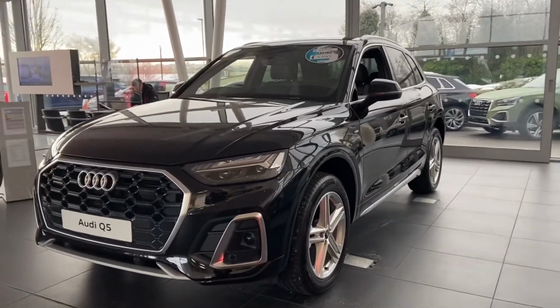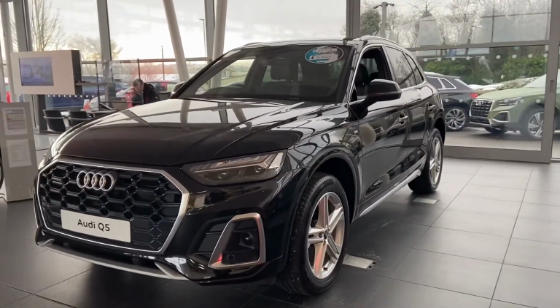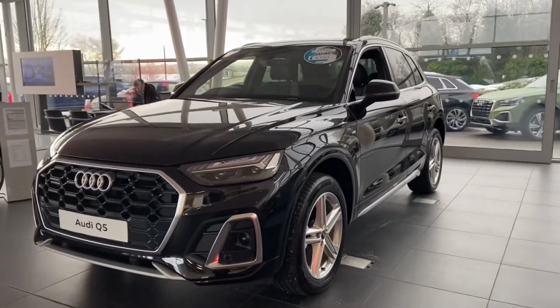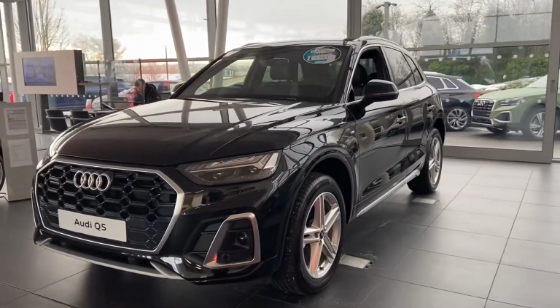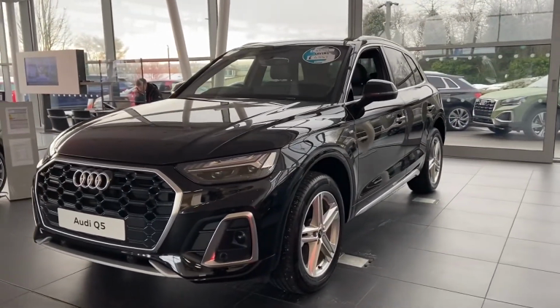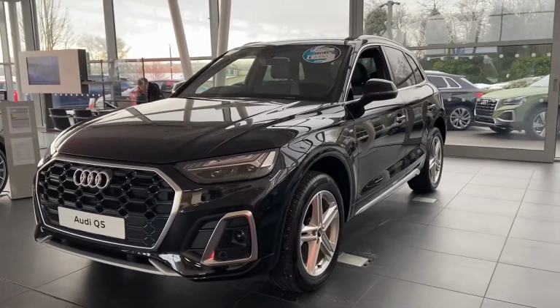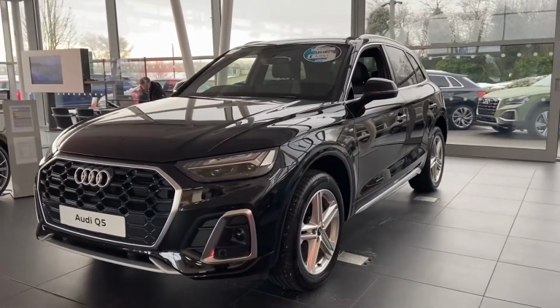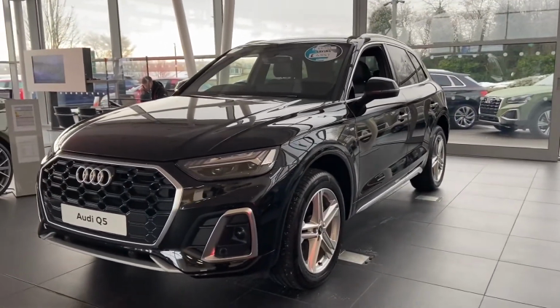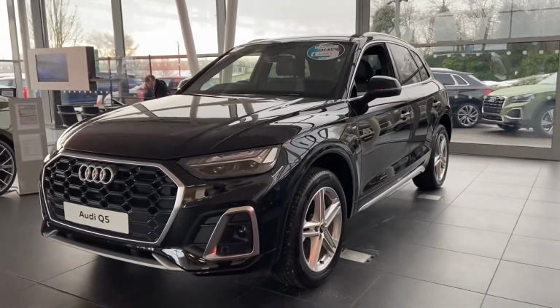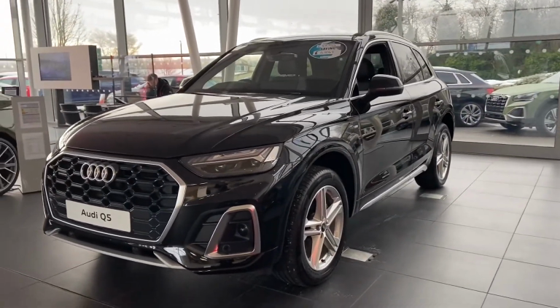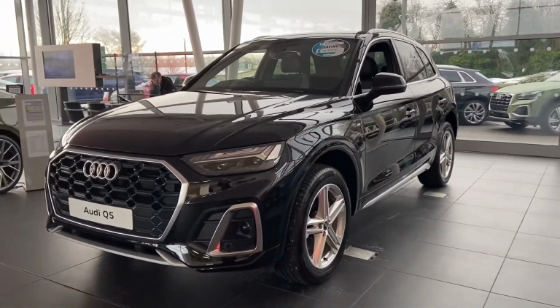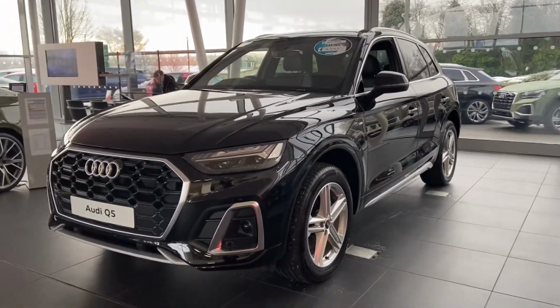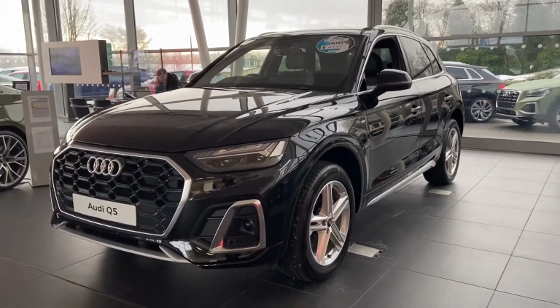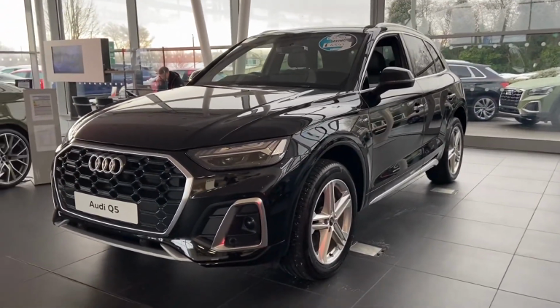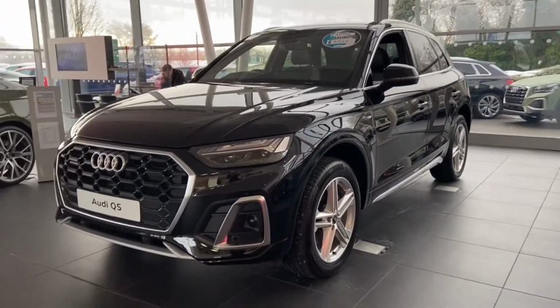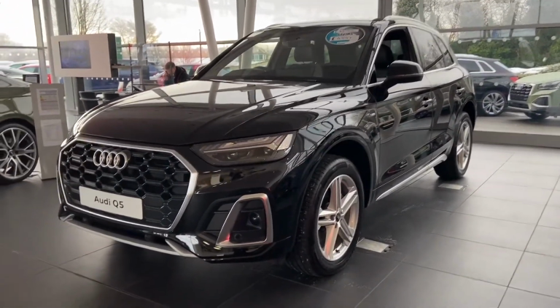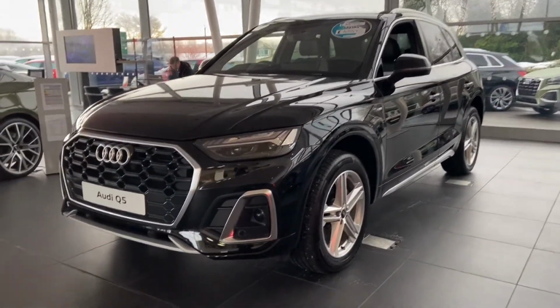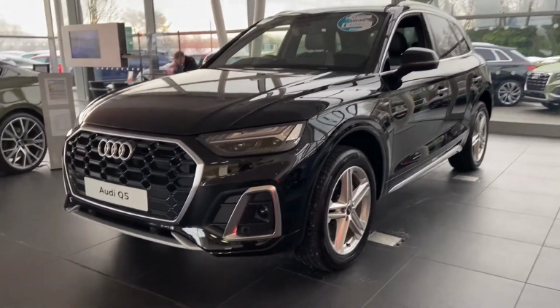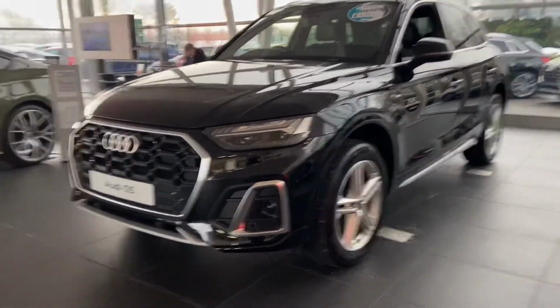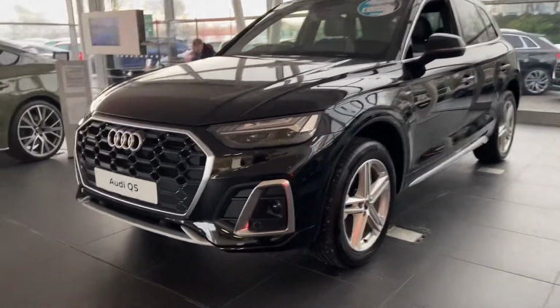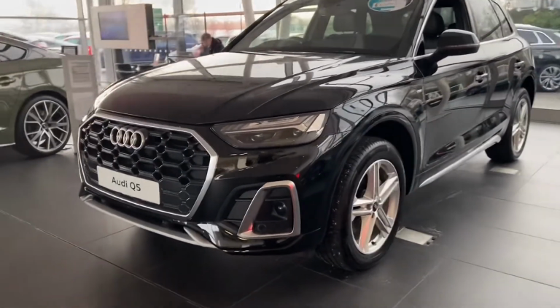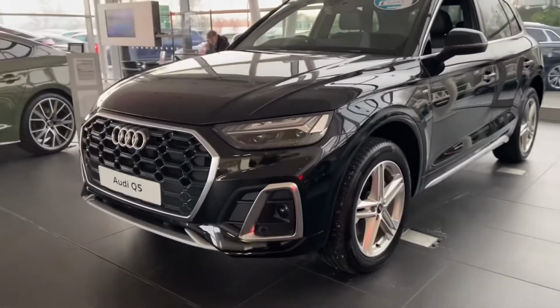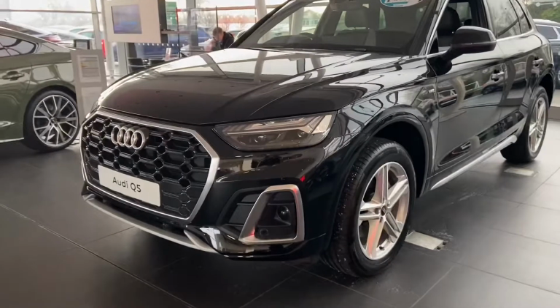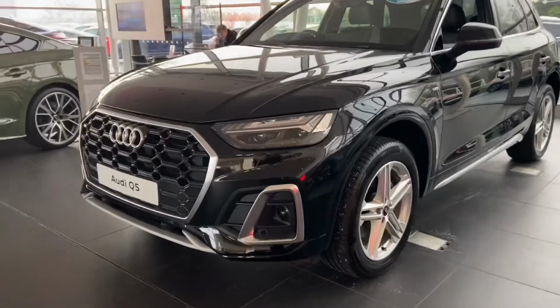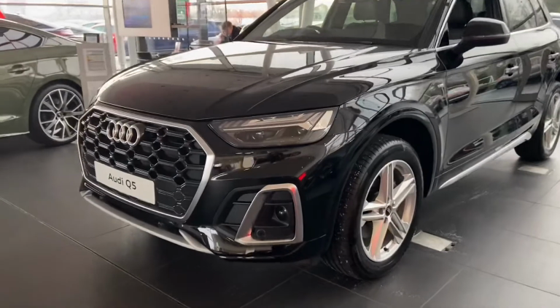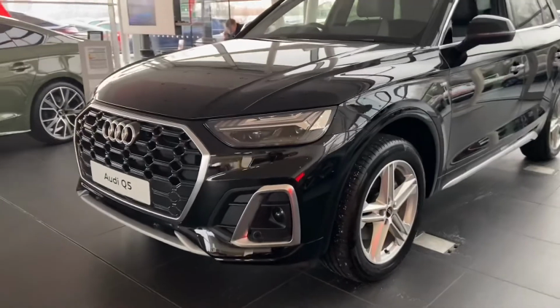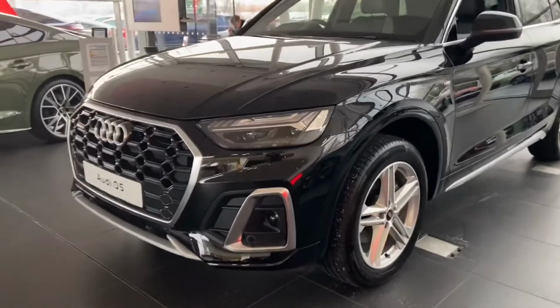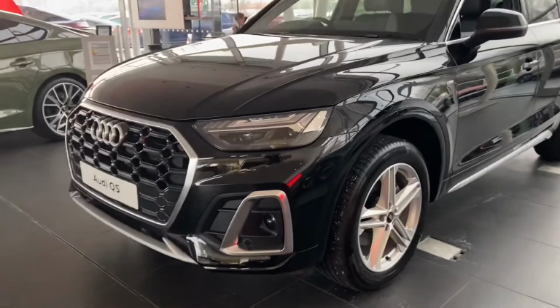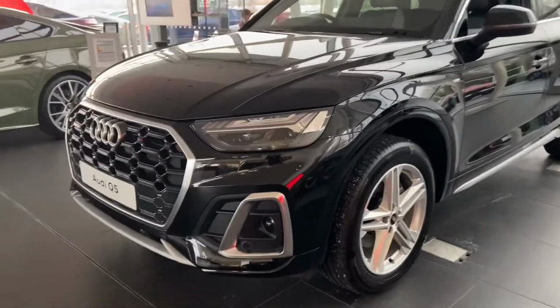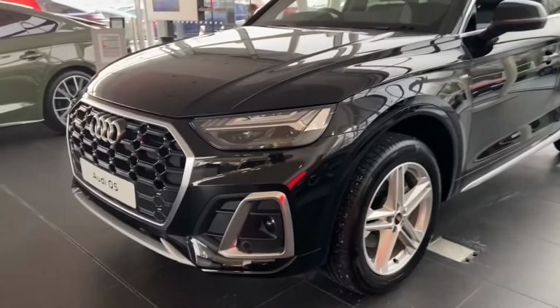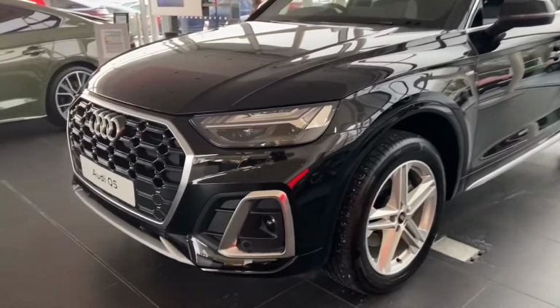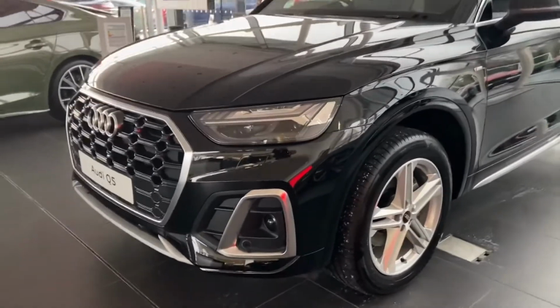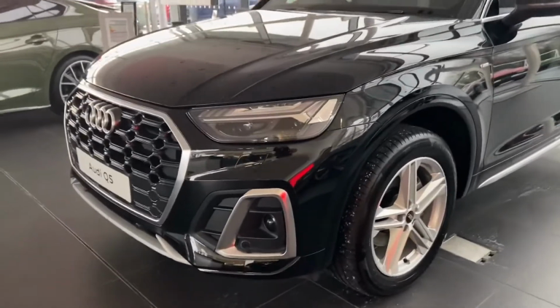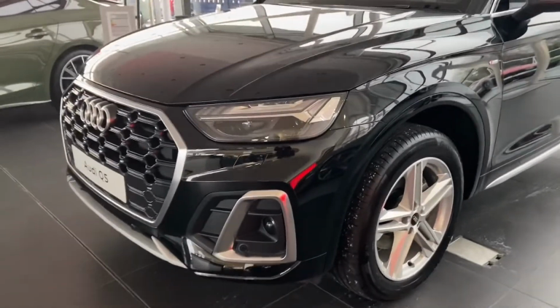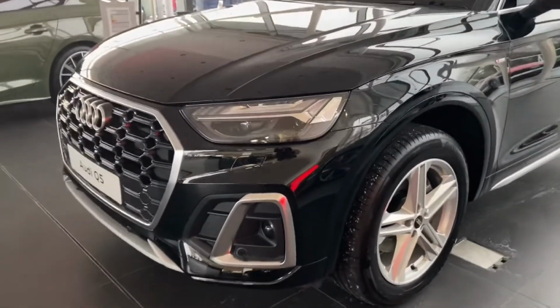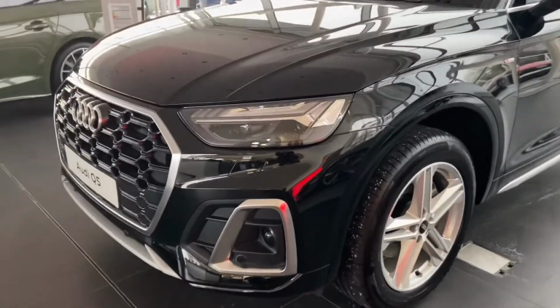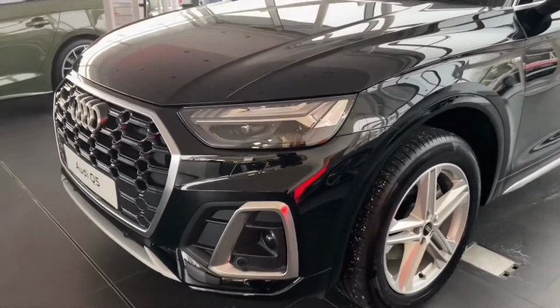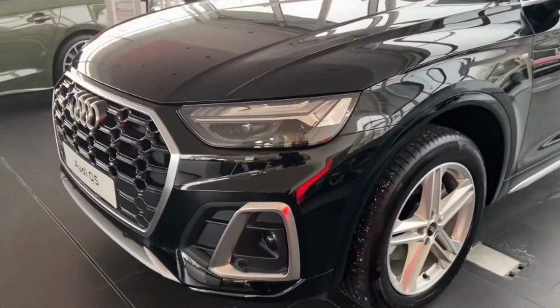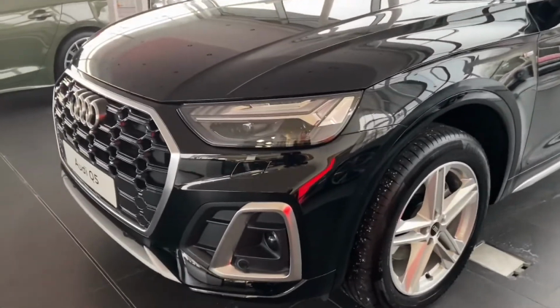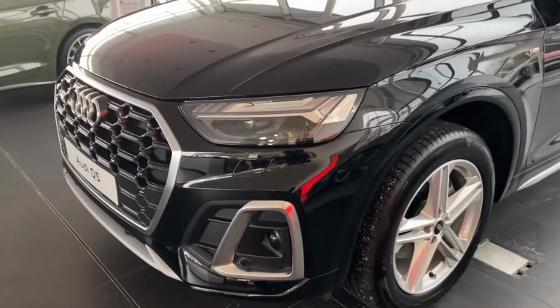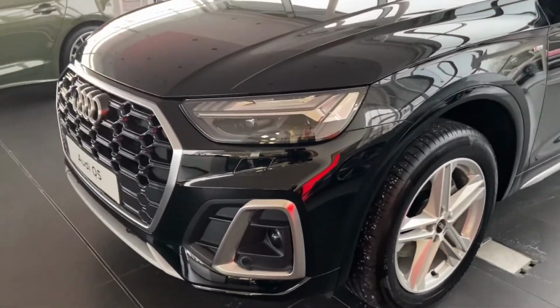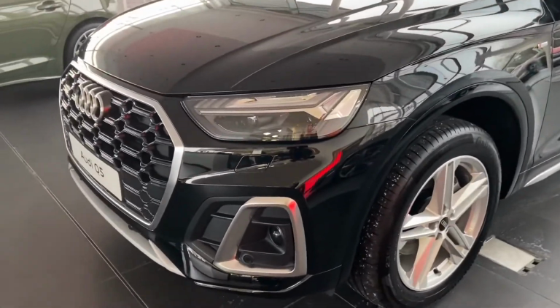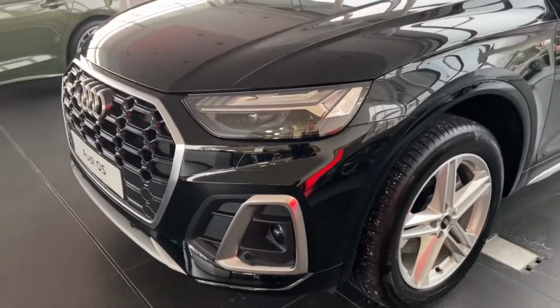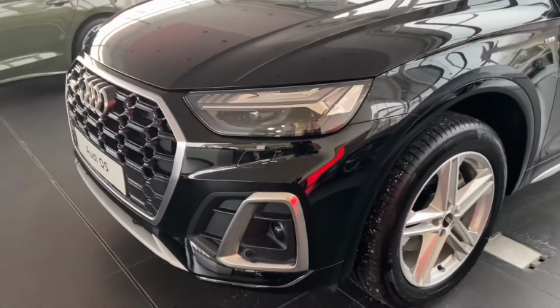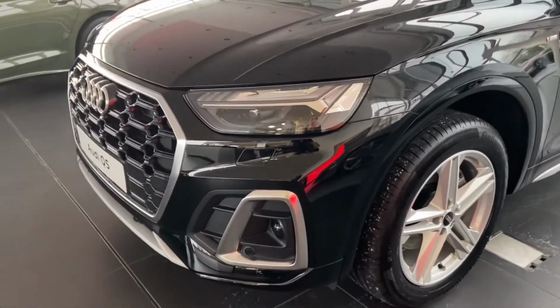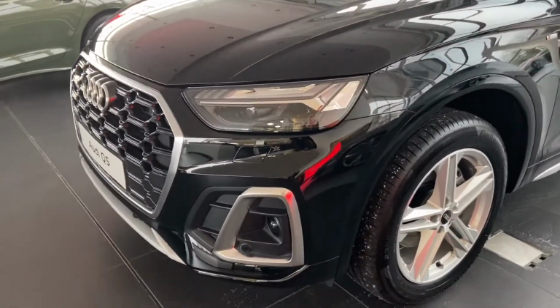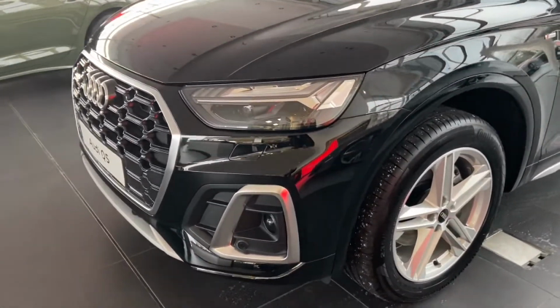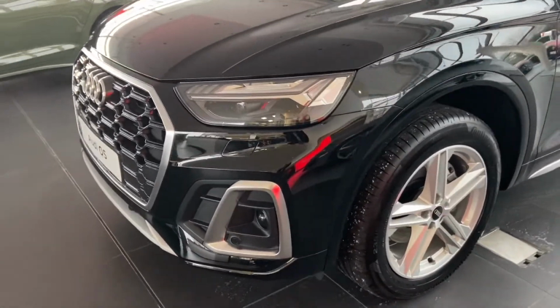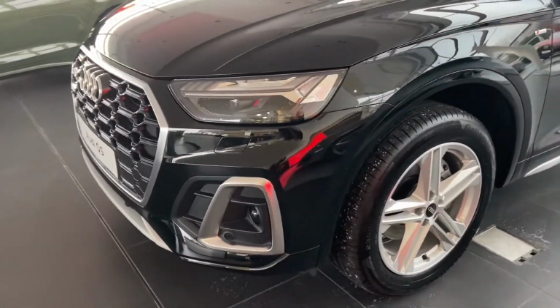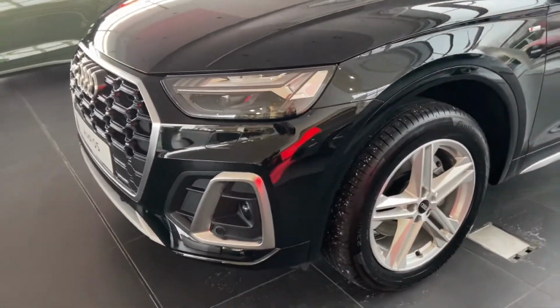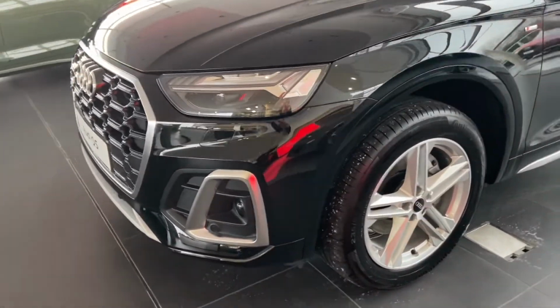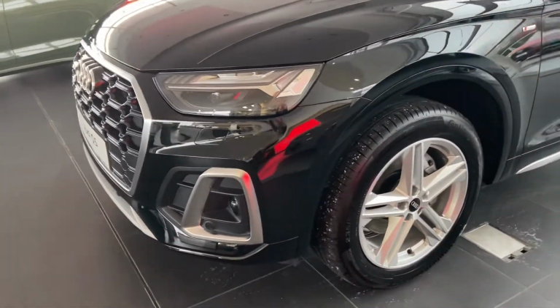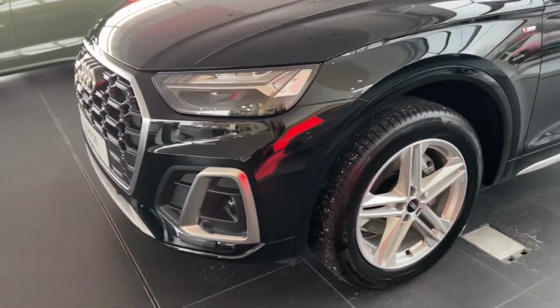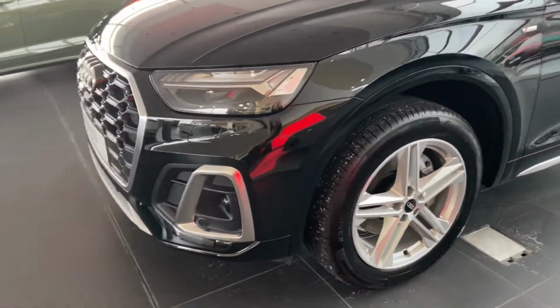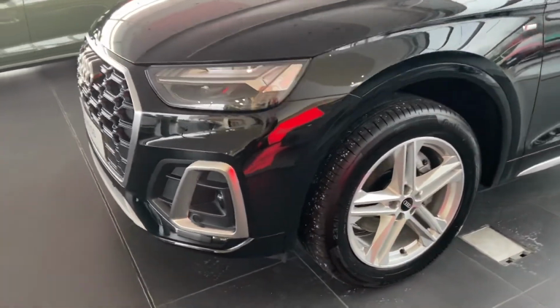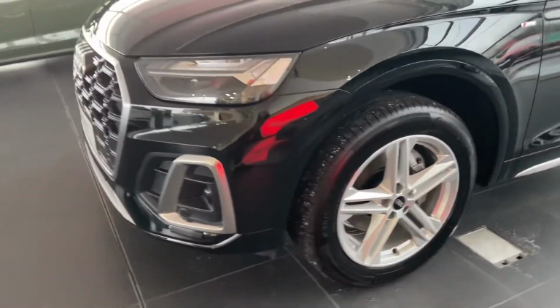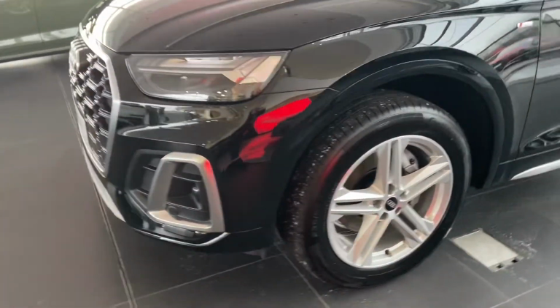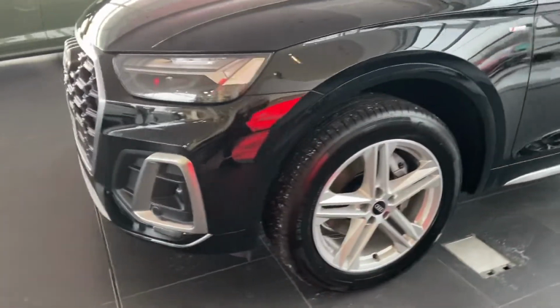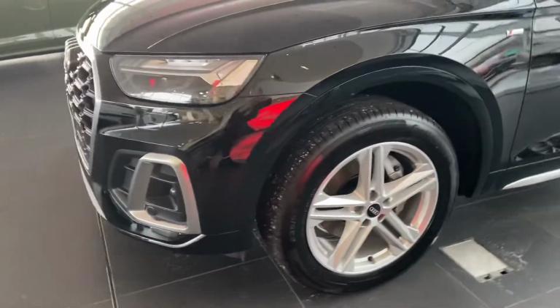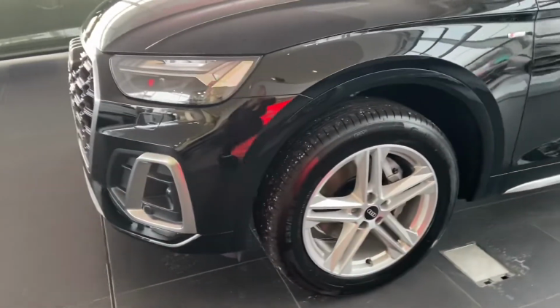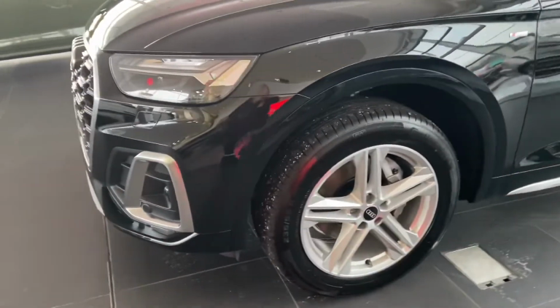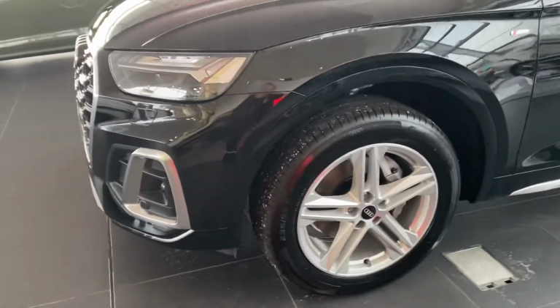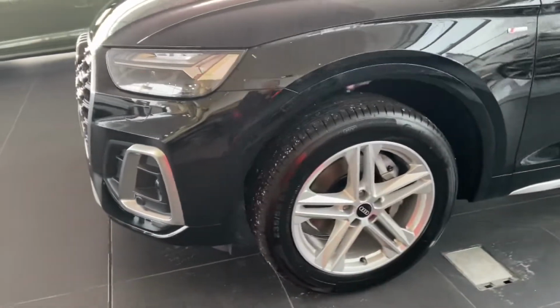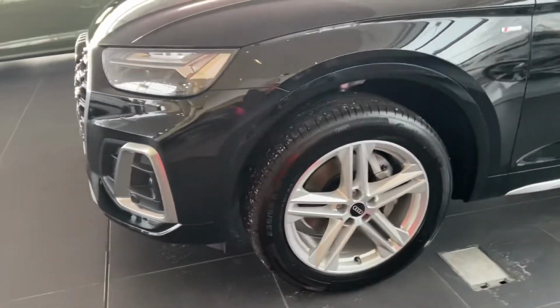We have the really nice matrix LED headlights as you can see on the front. It also comes with the dynamic front and rear indicators.